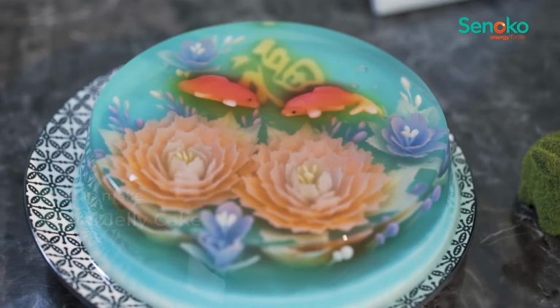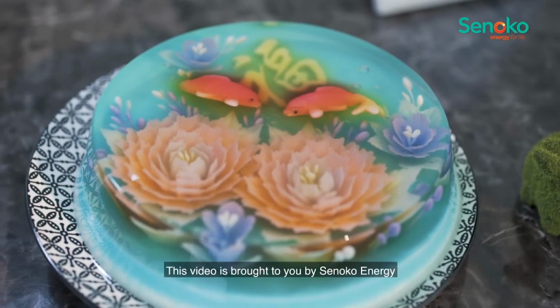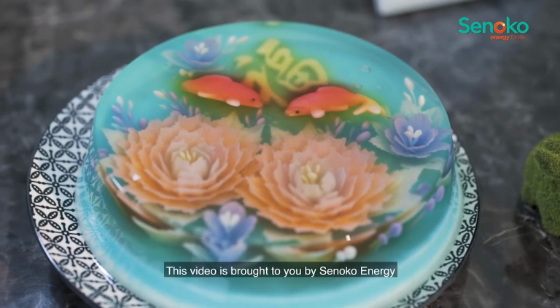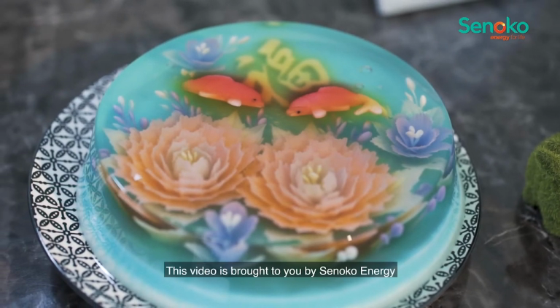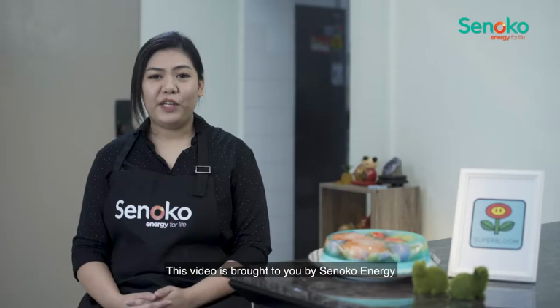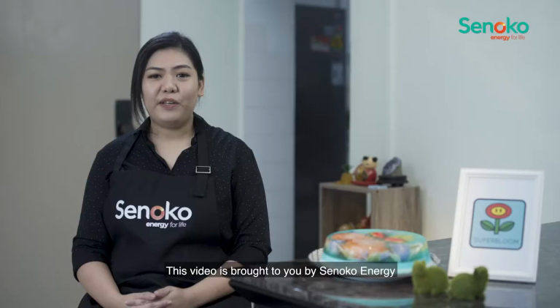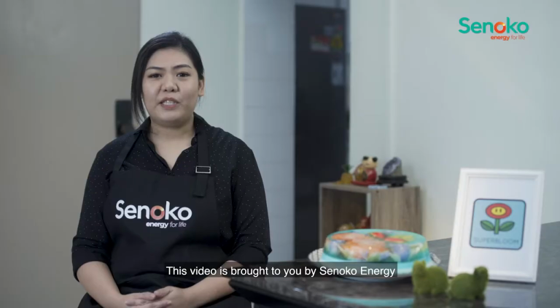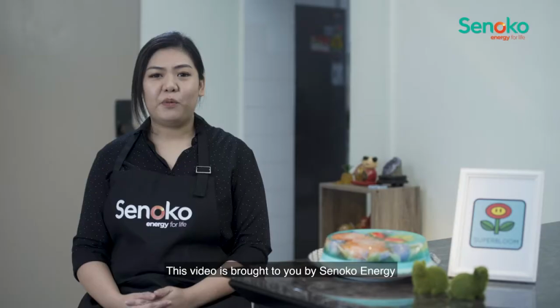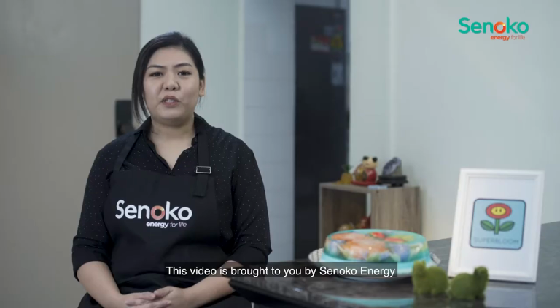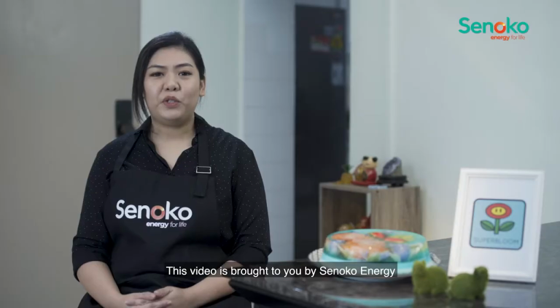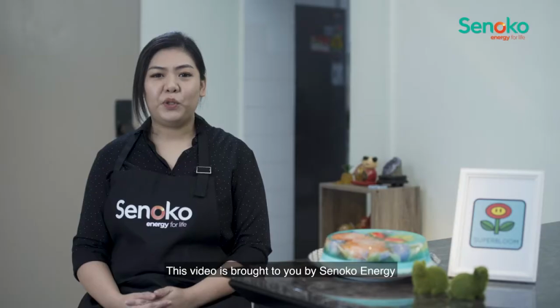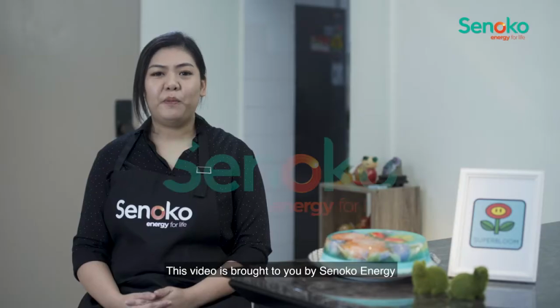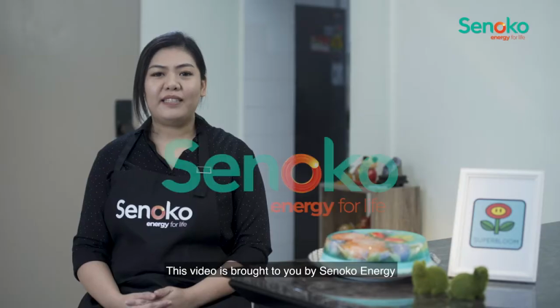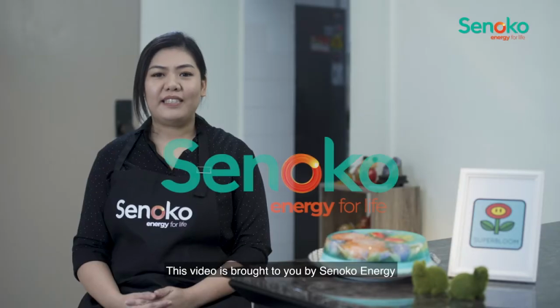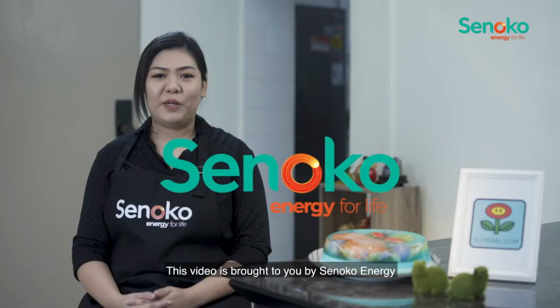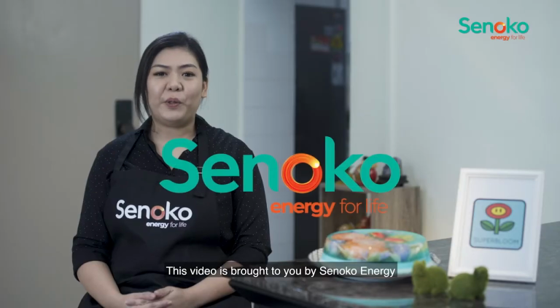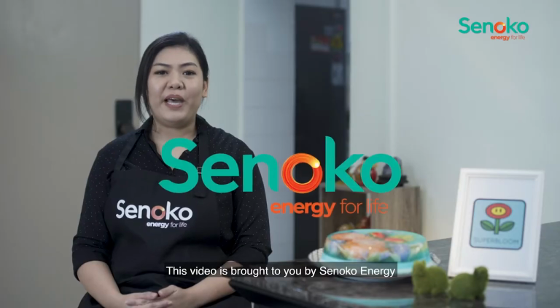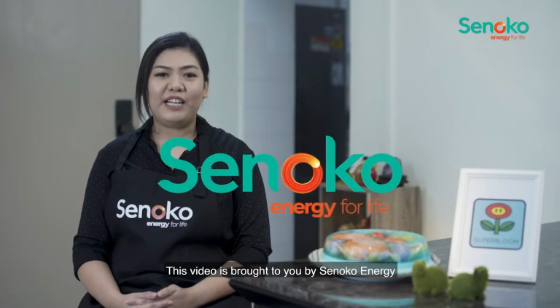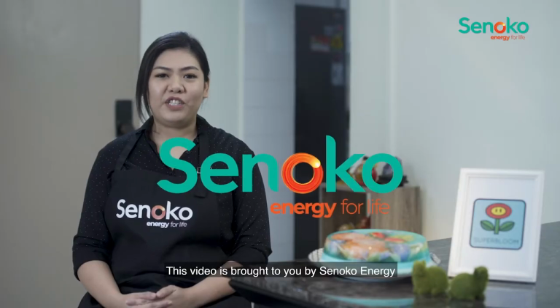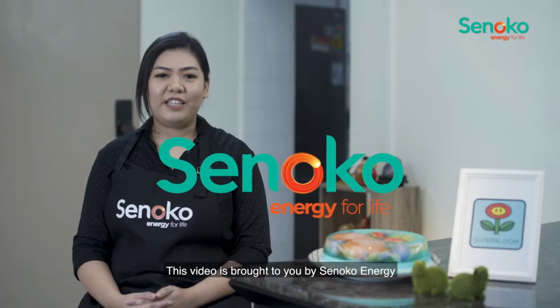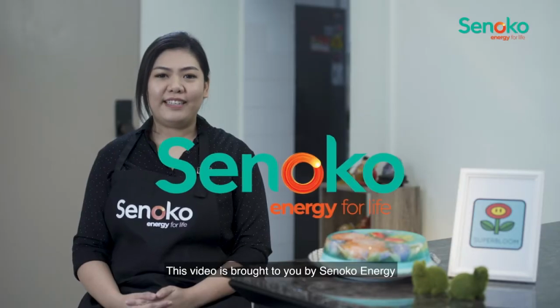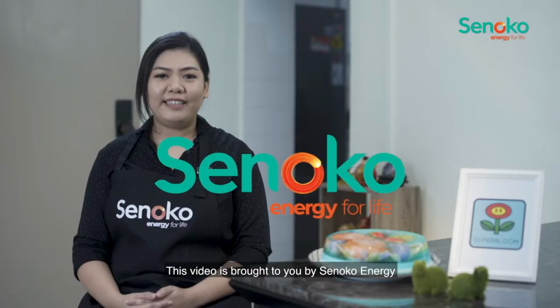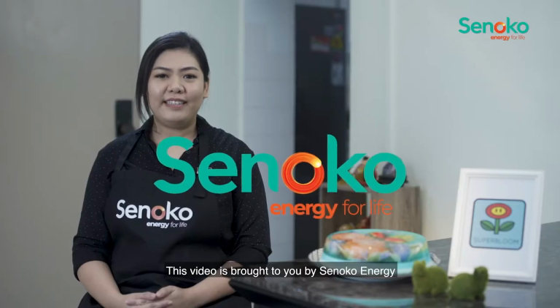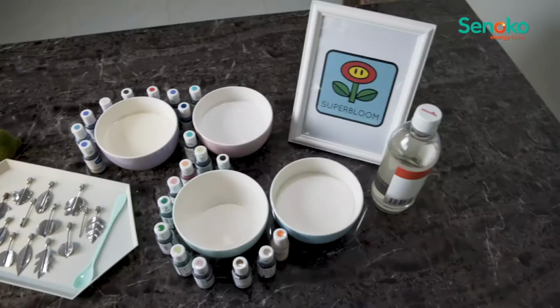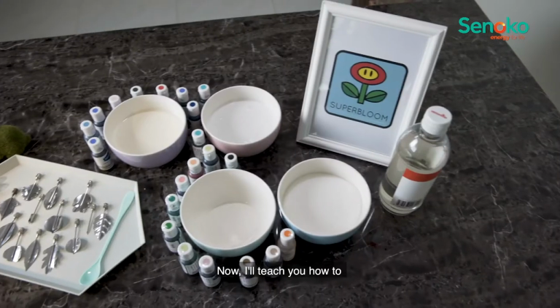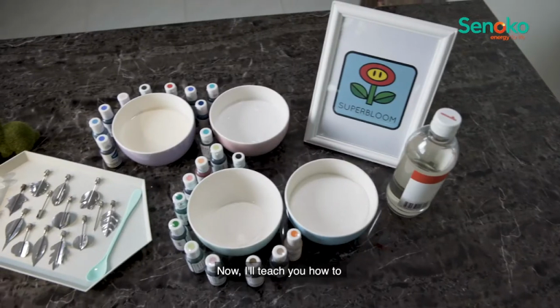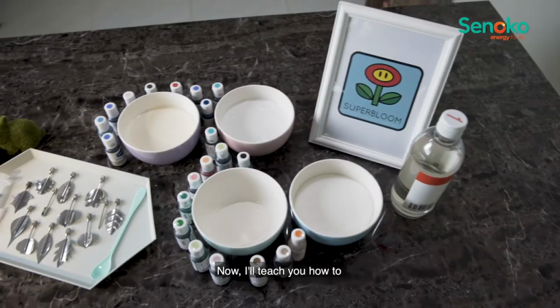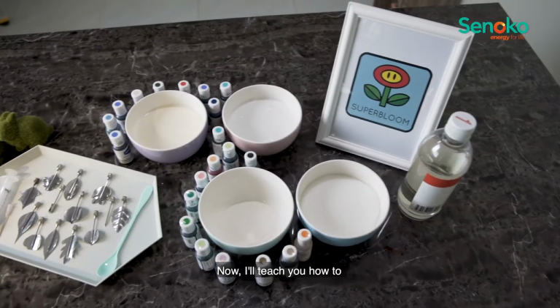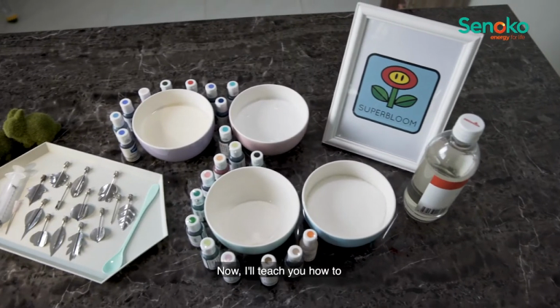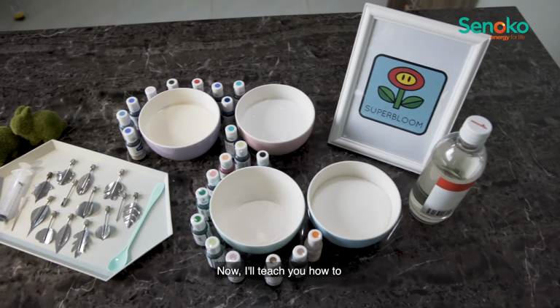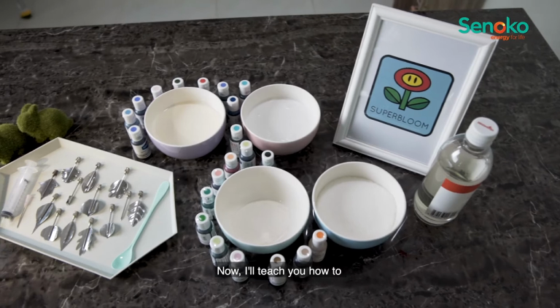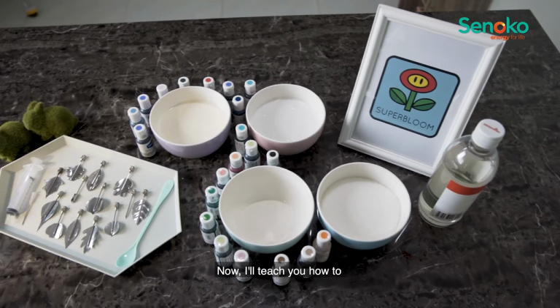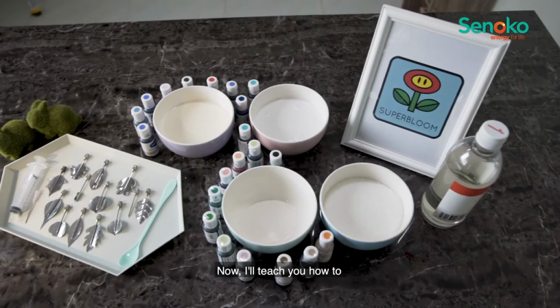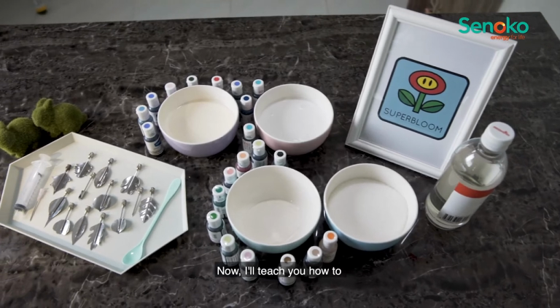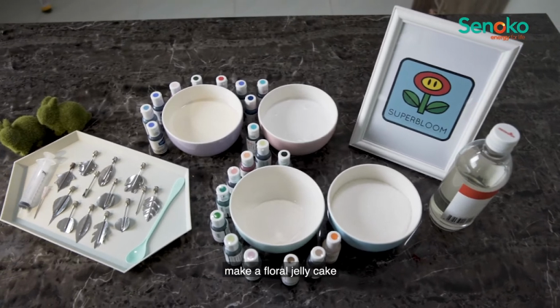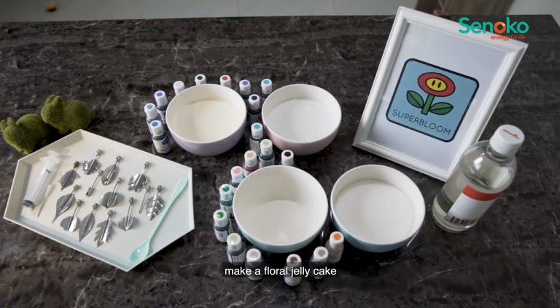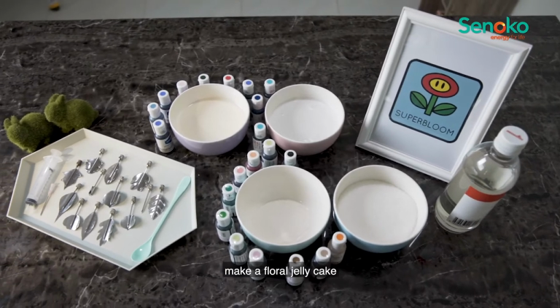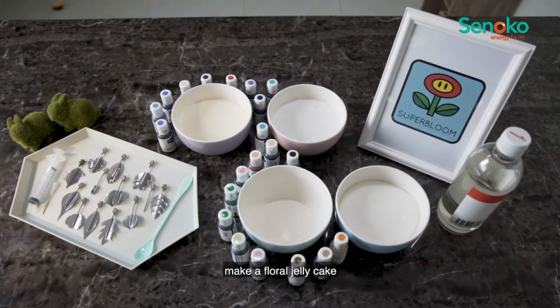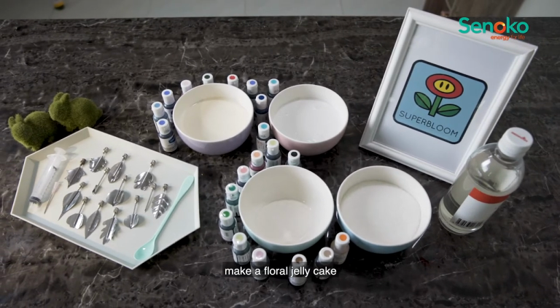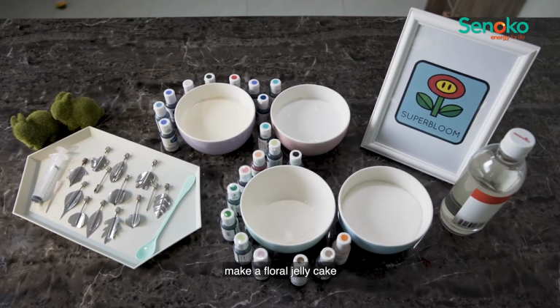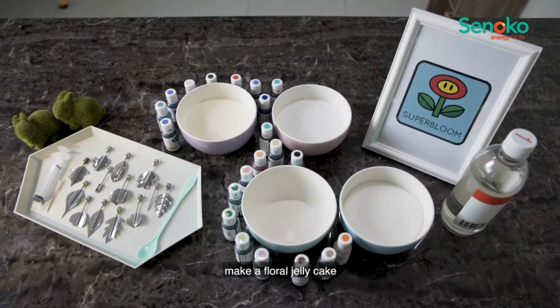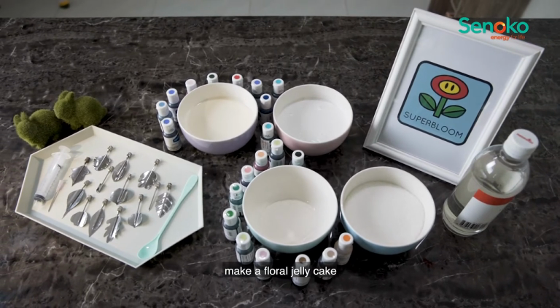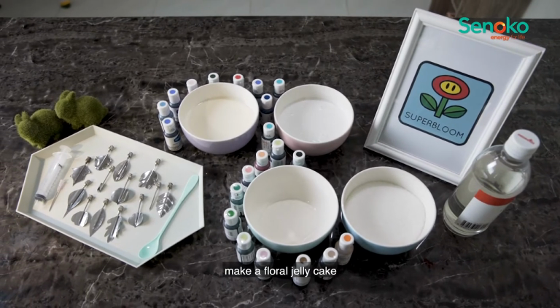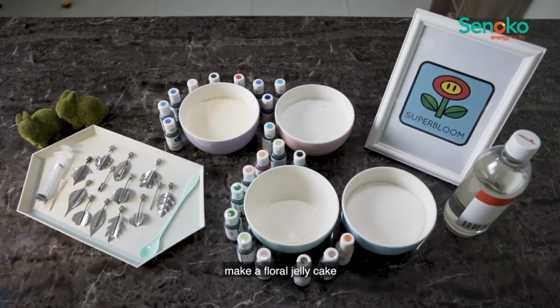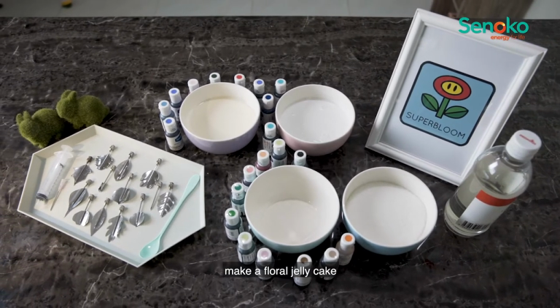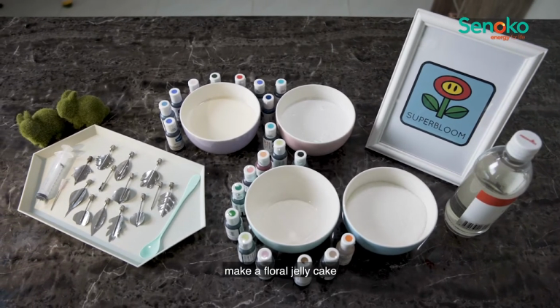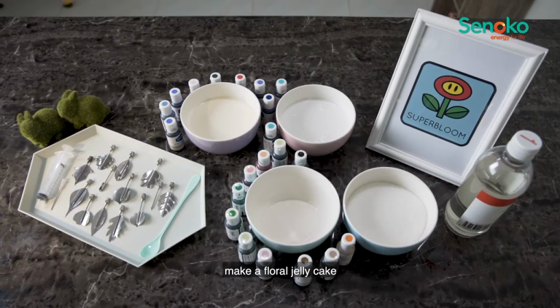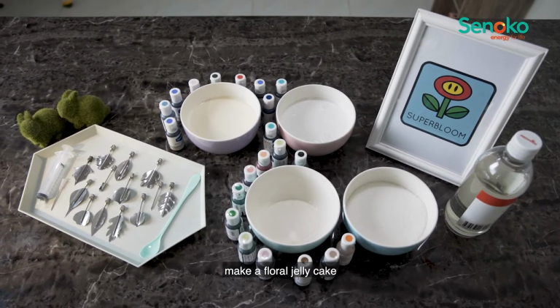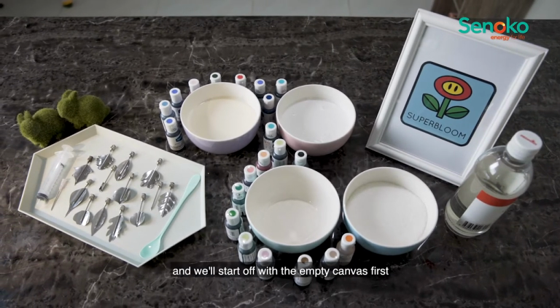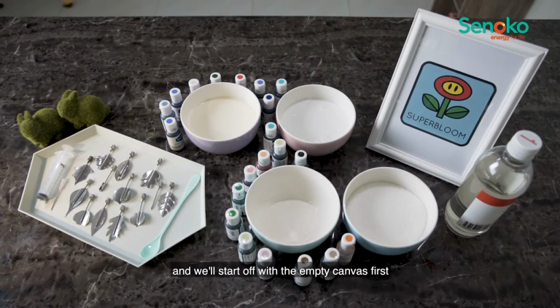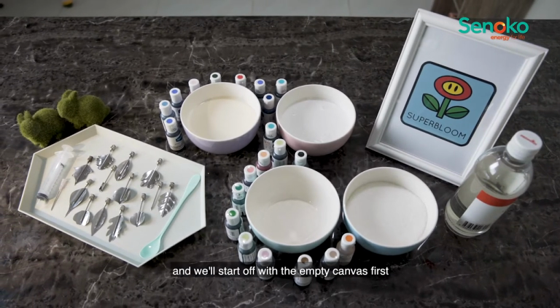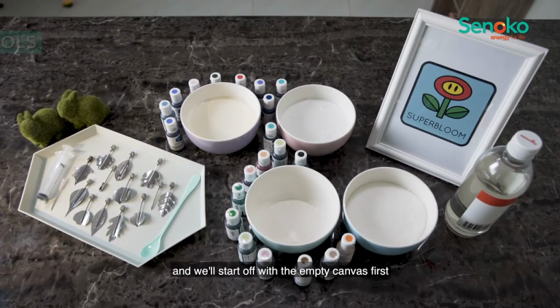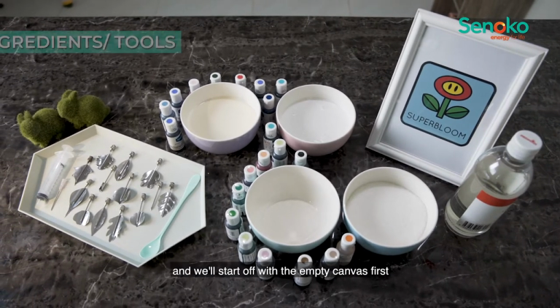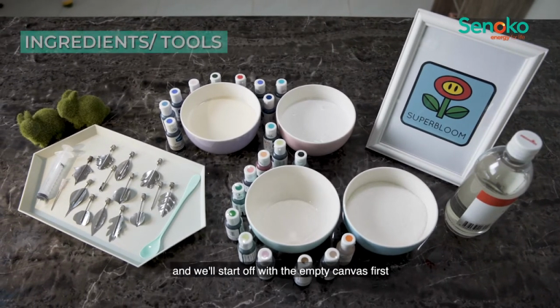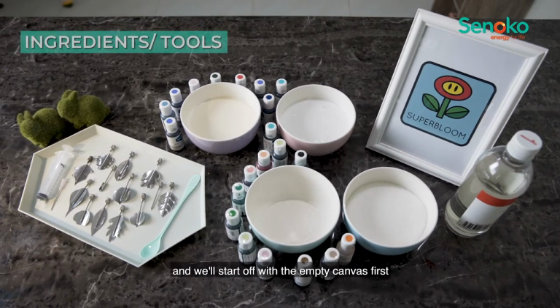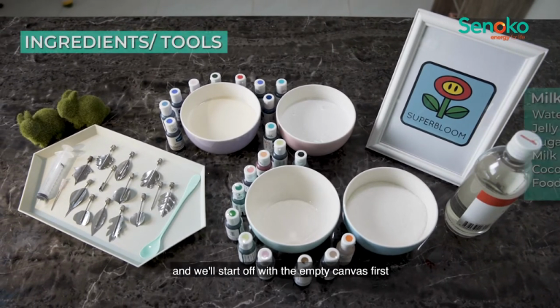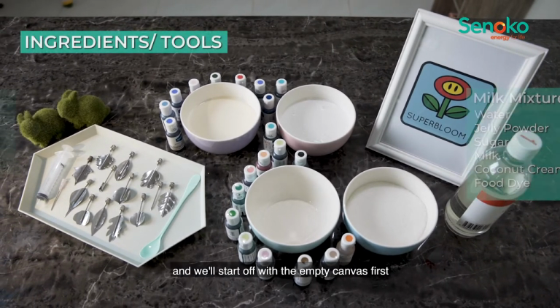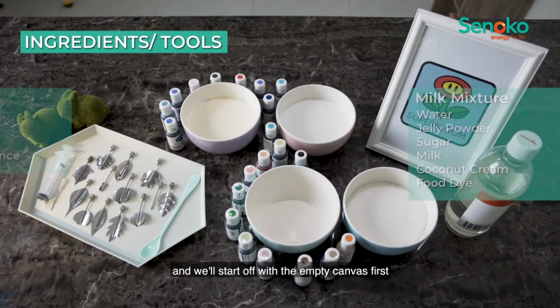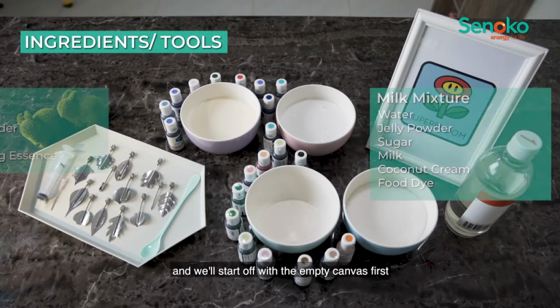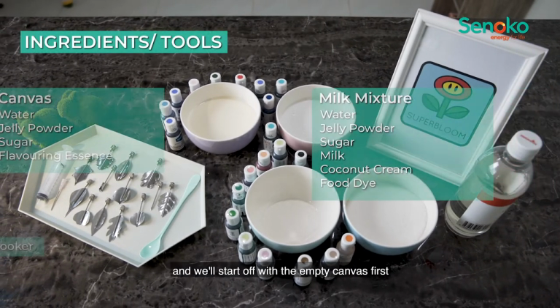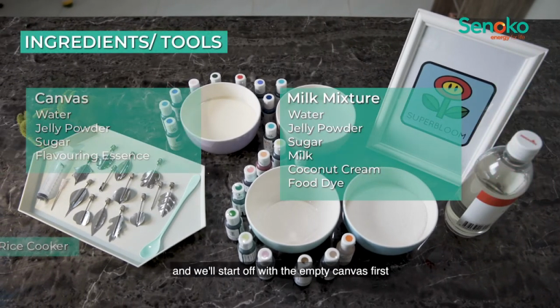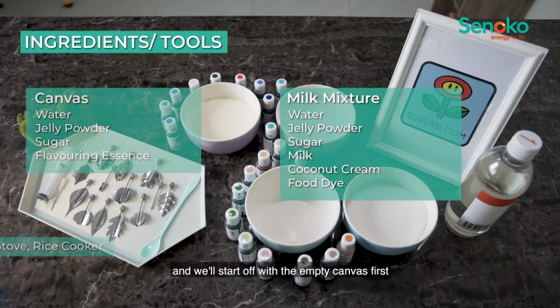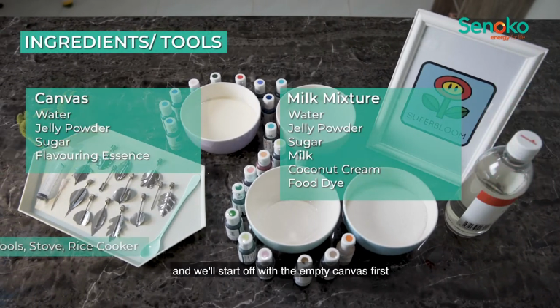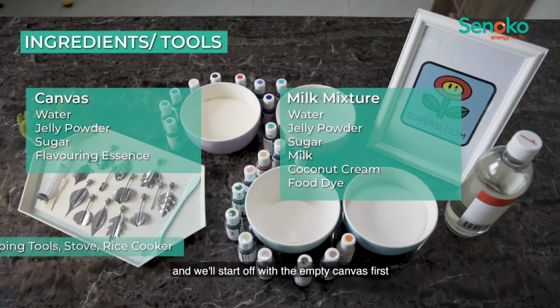This video is brought to you by Sunoco Energy. Now, I'll teach you how to make a floral jelly cake, and we'll start off with the empty canvas first.